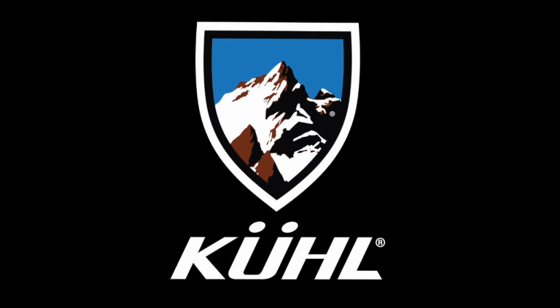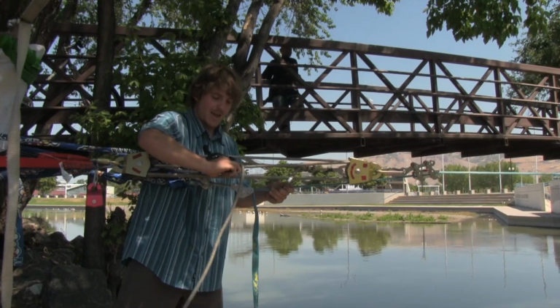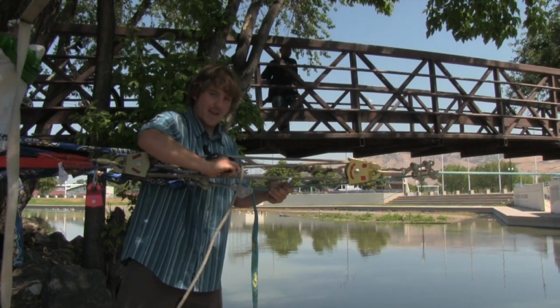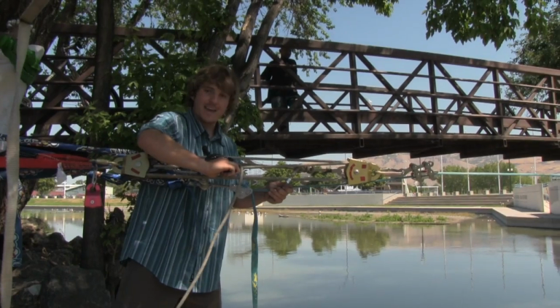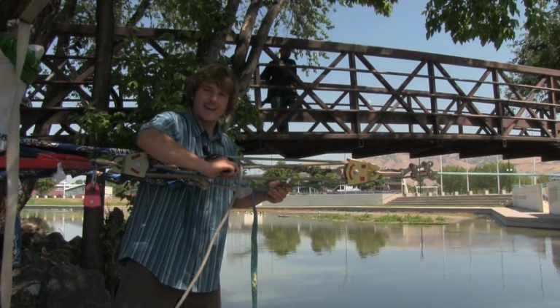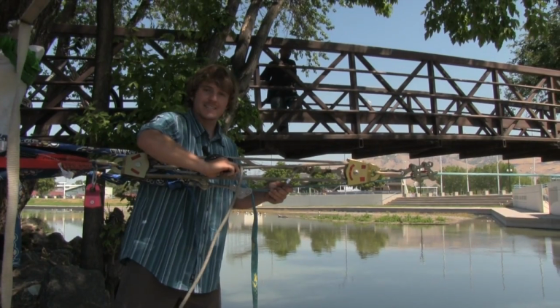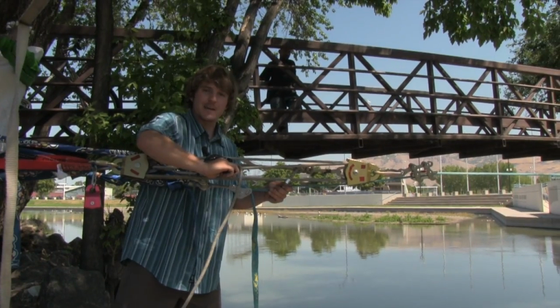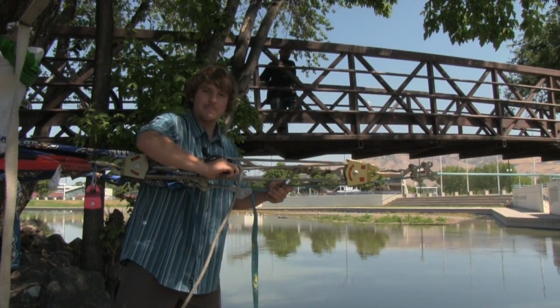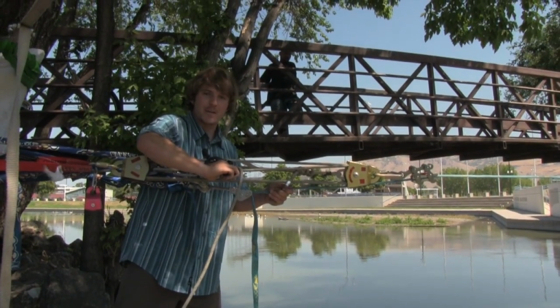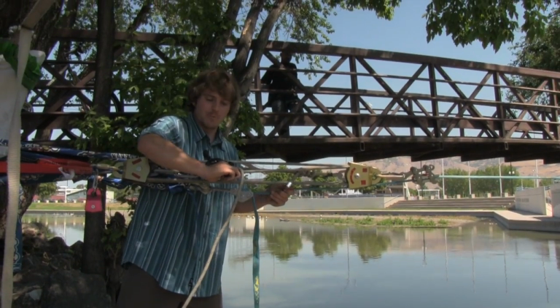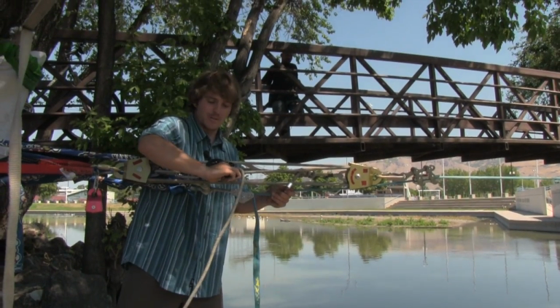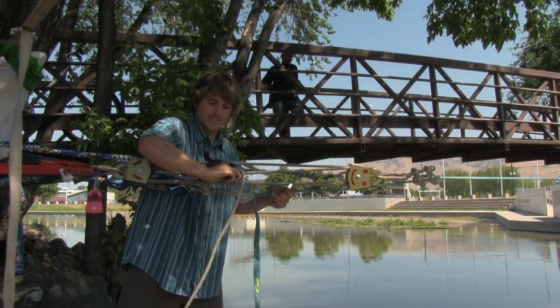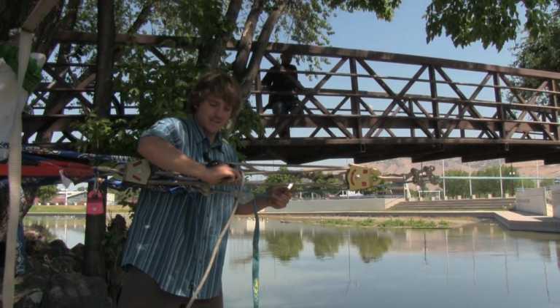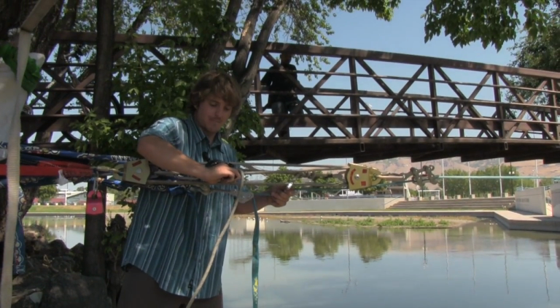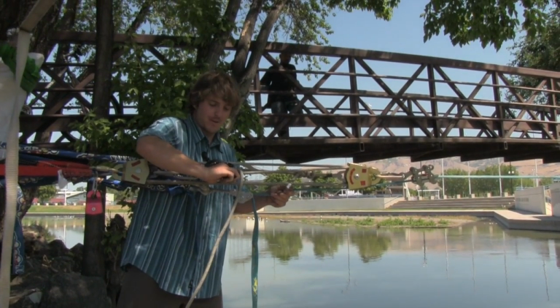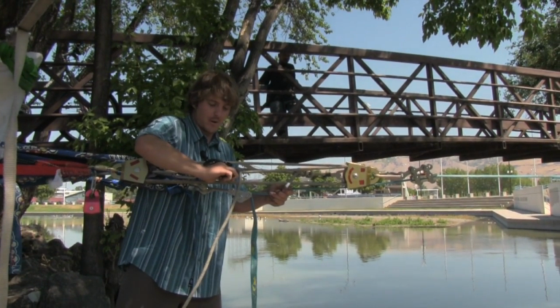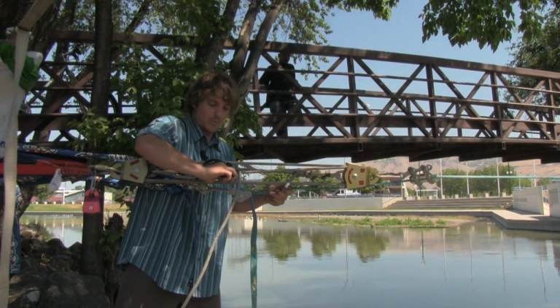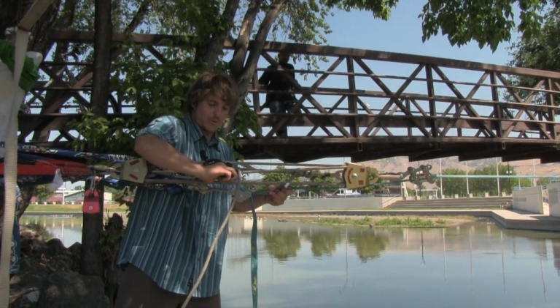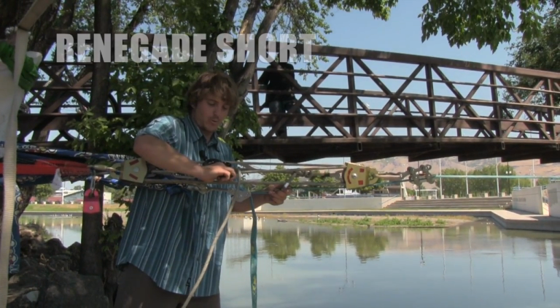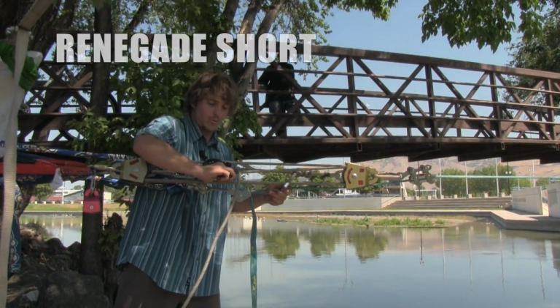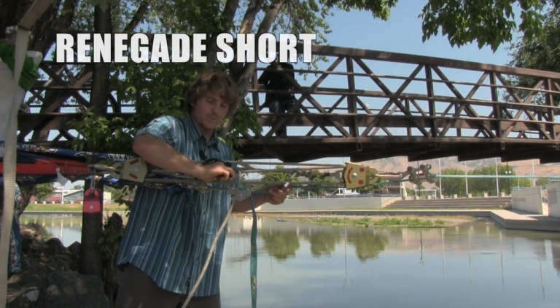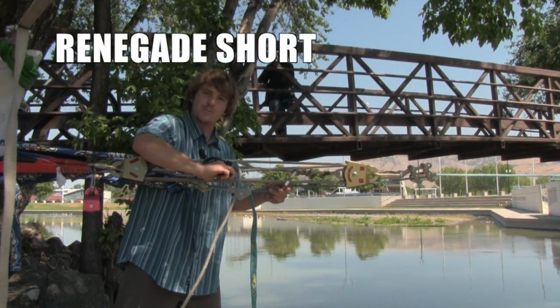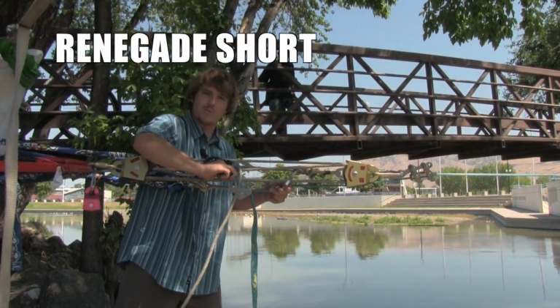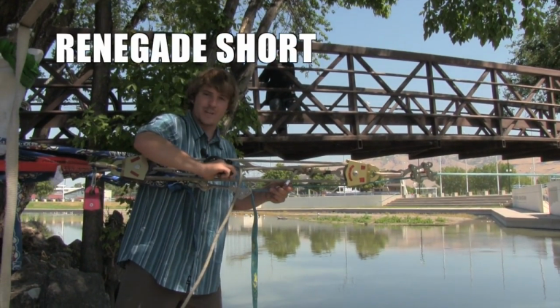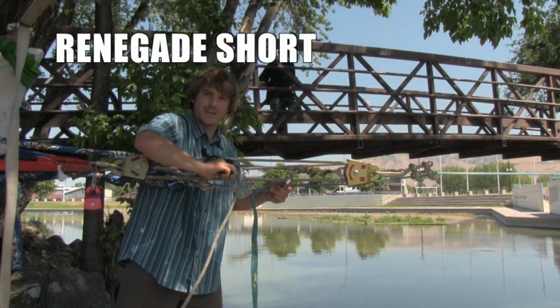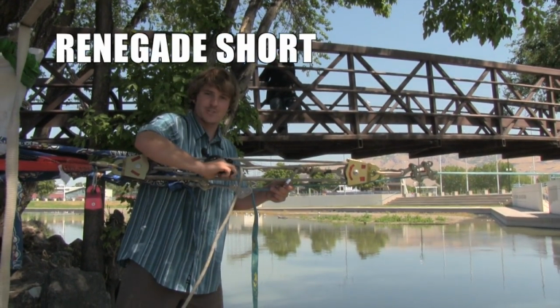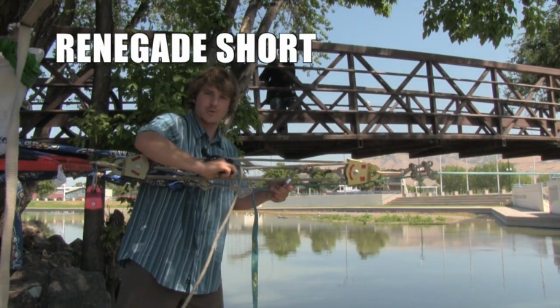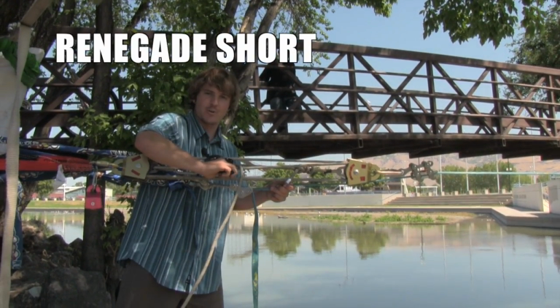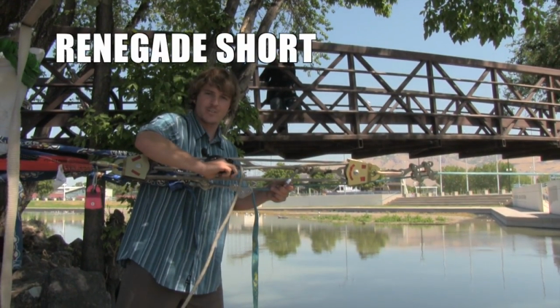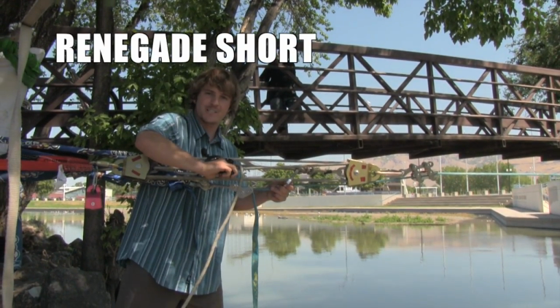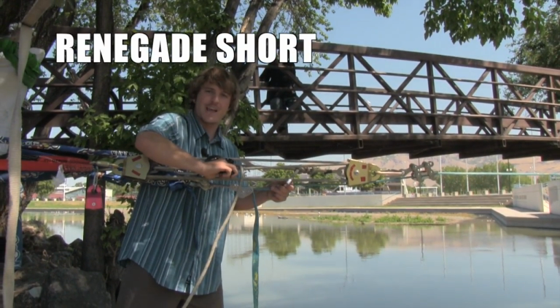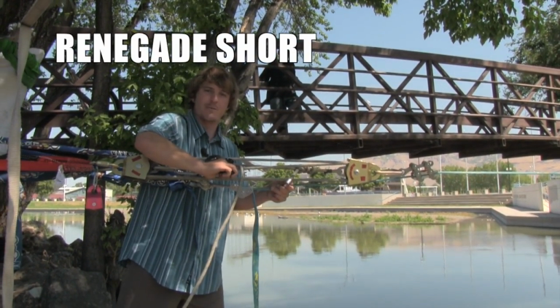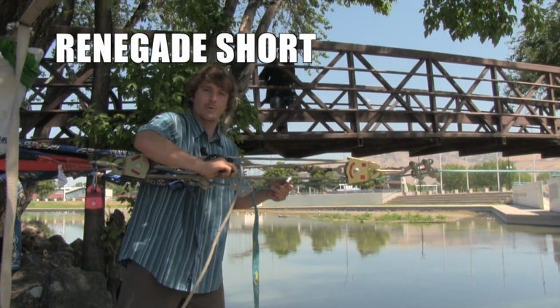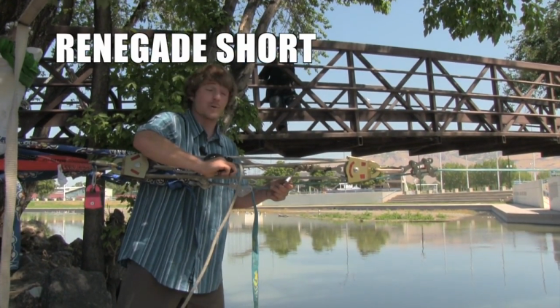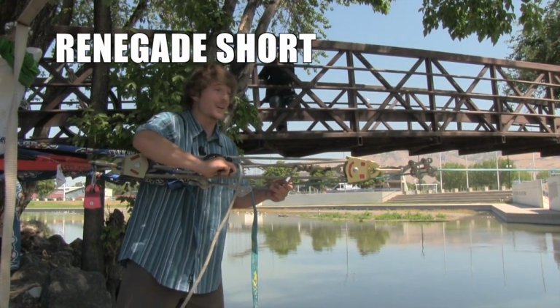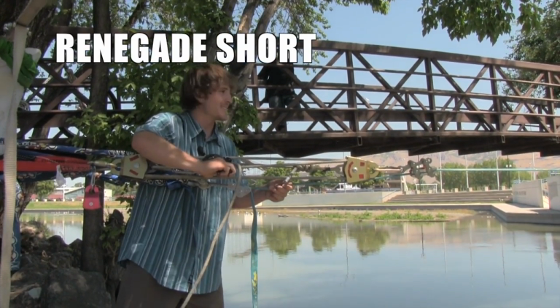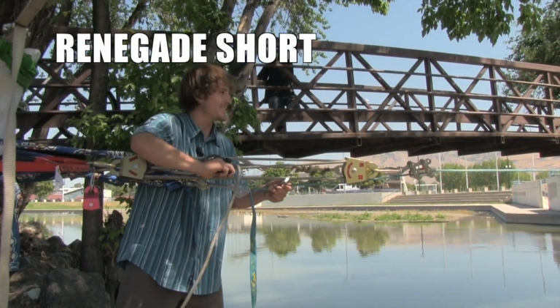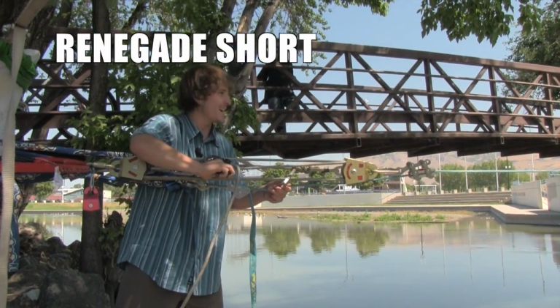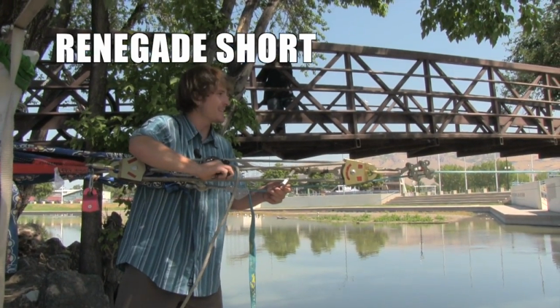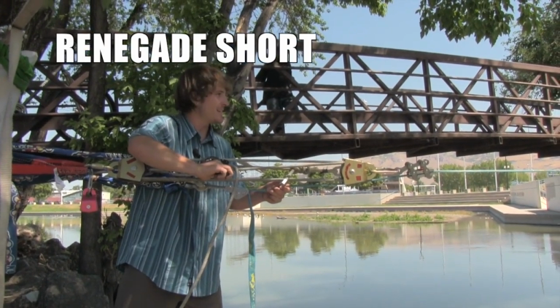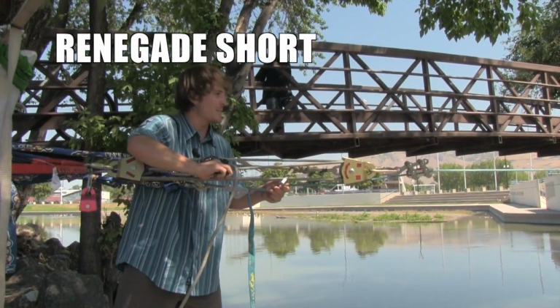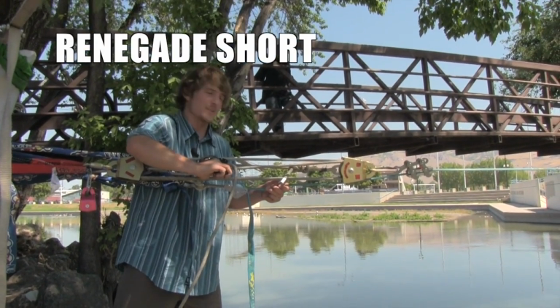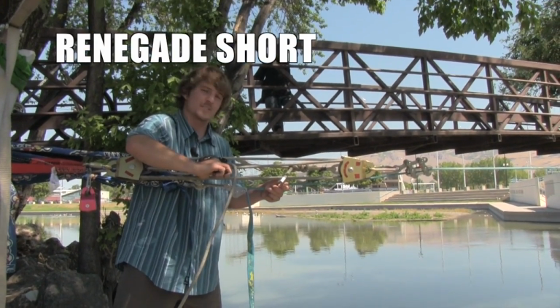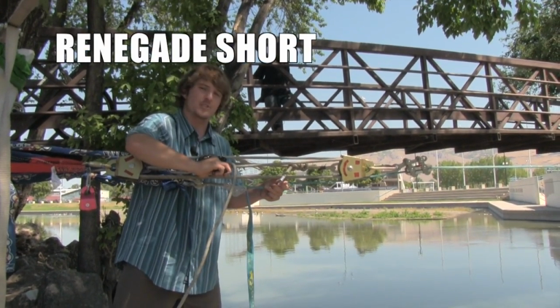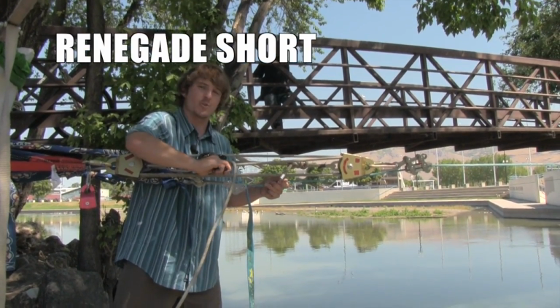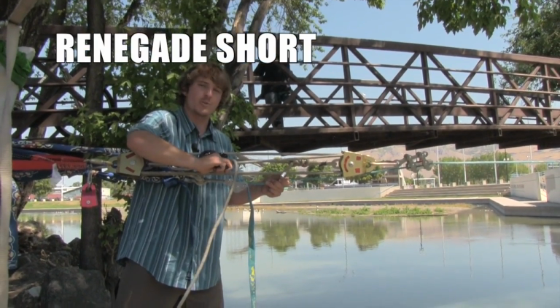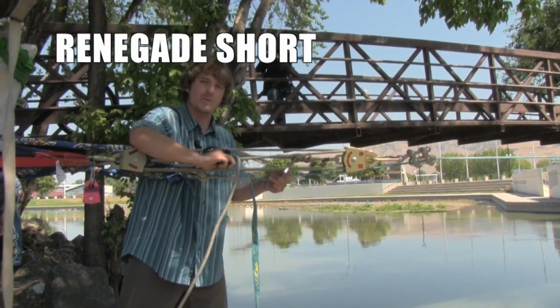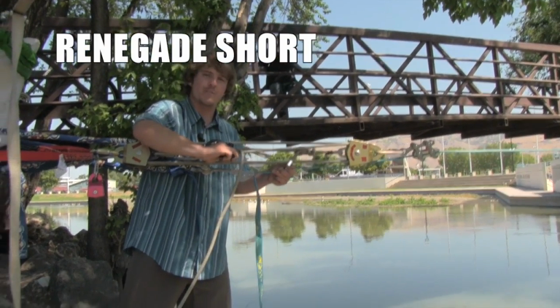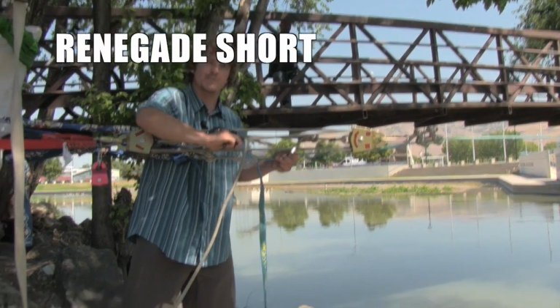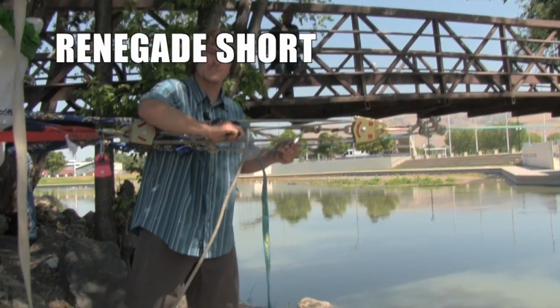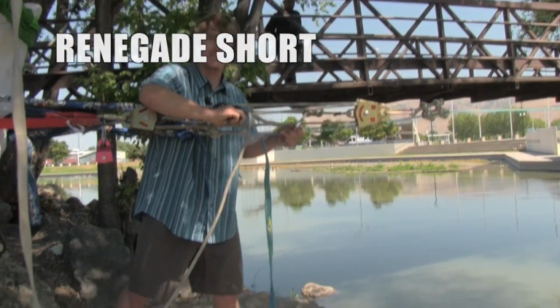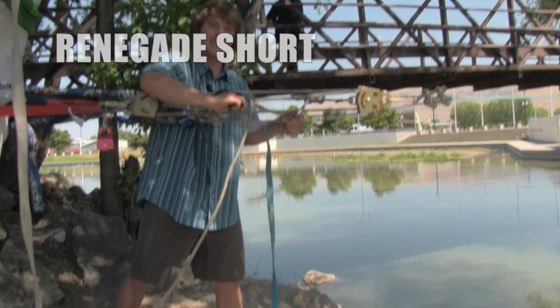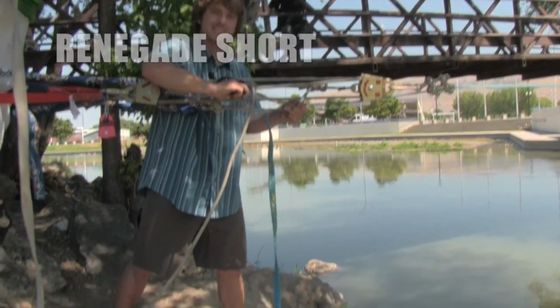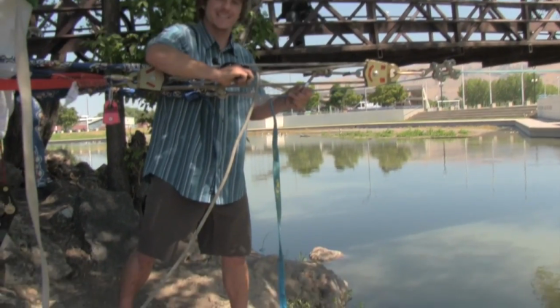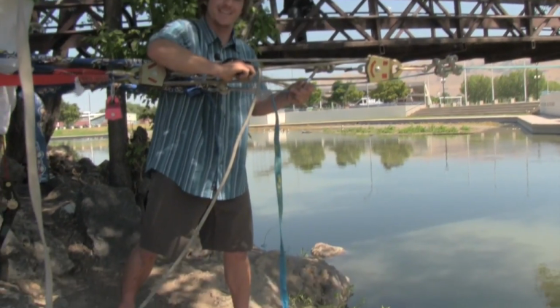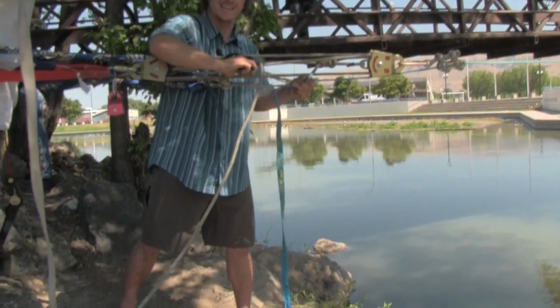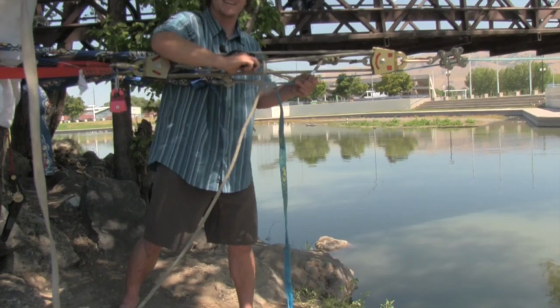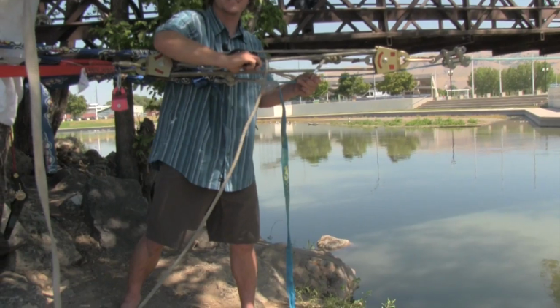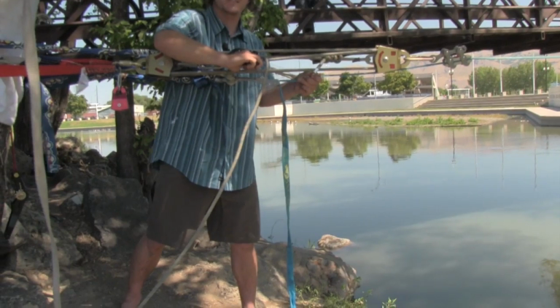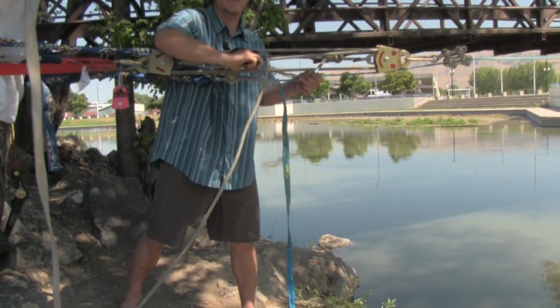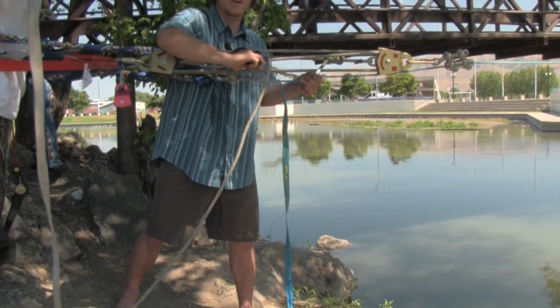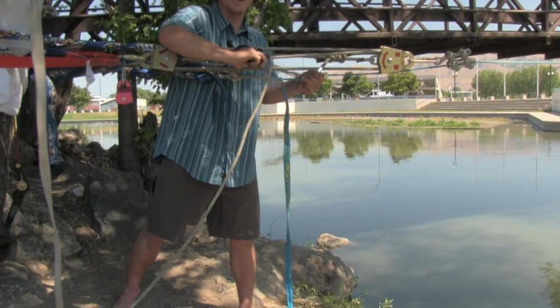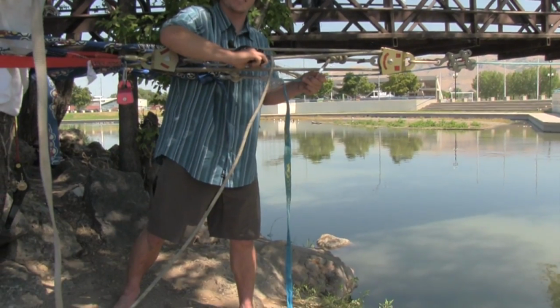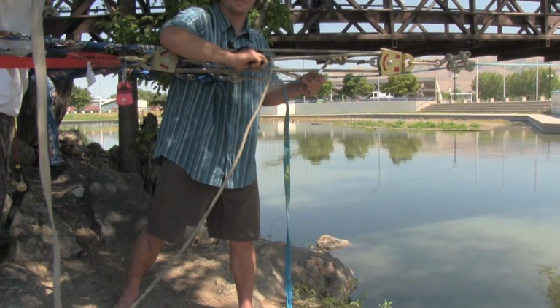Hey guys, I'm Mickey Wilson. I'm here with Kool's new Renegade shorts and we're rigging a slack line across the Jordan River in Salt Lake City. It's going to be awesome.